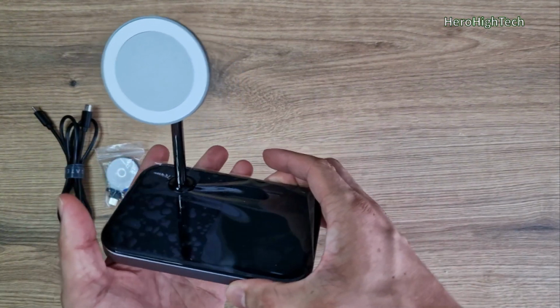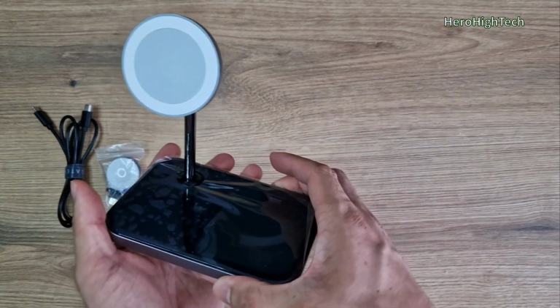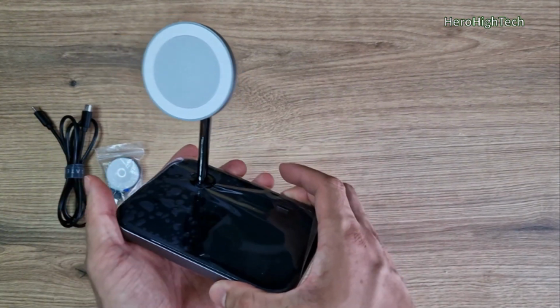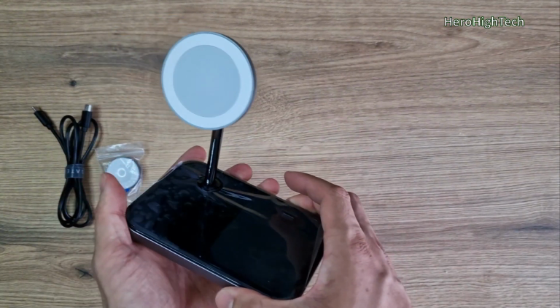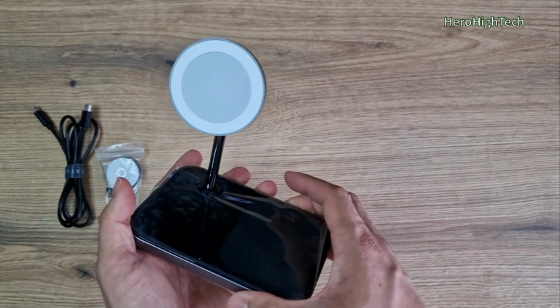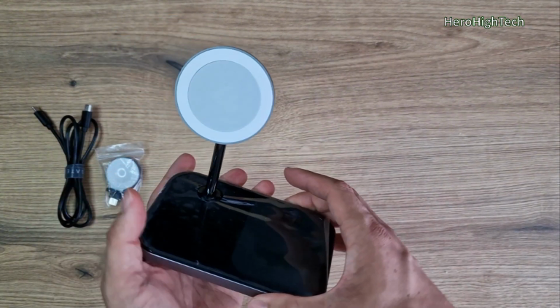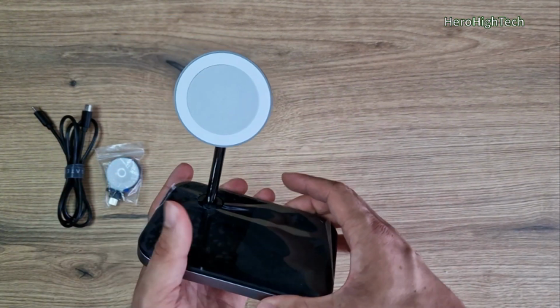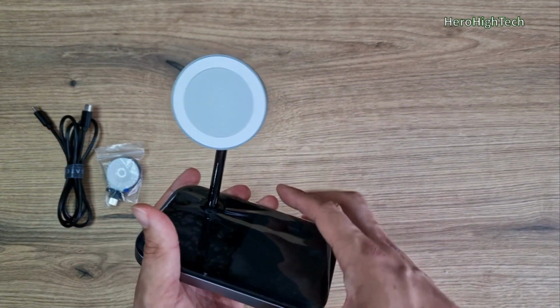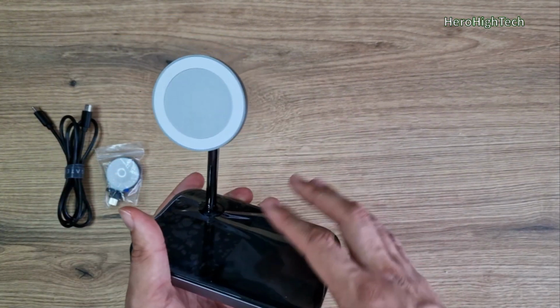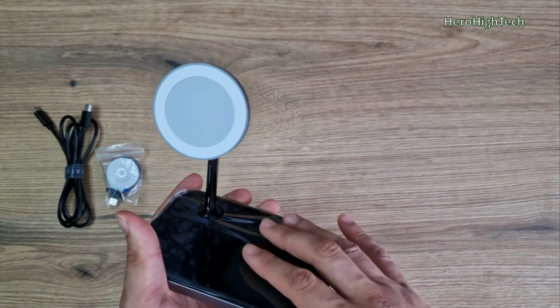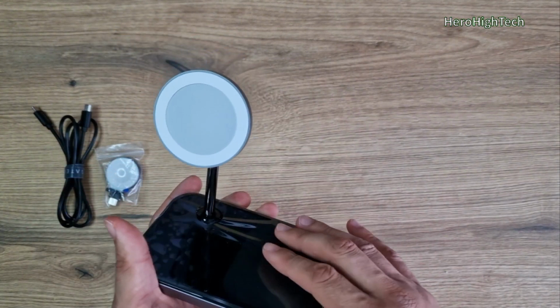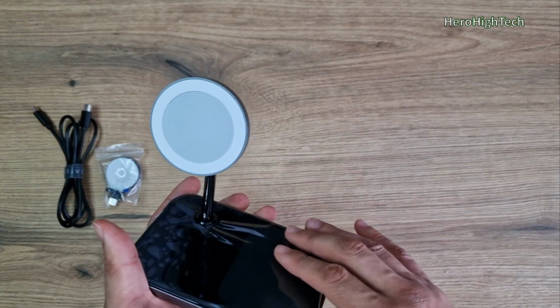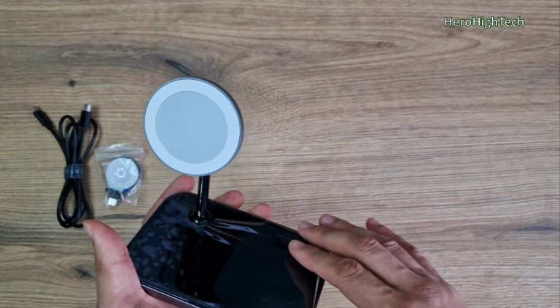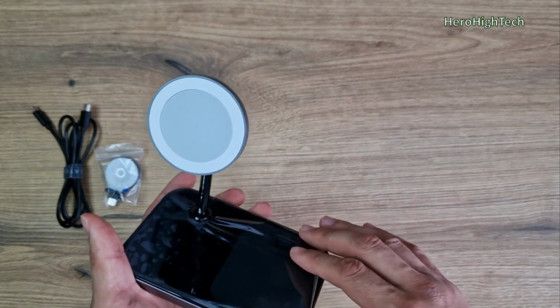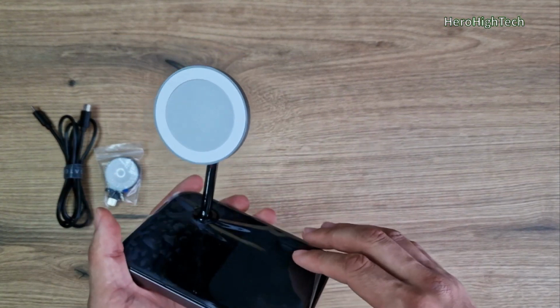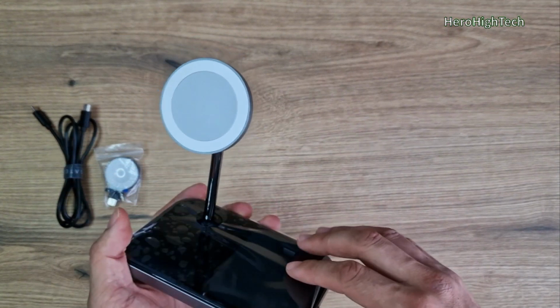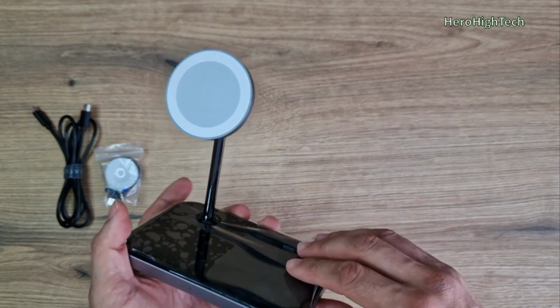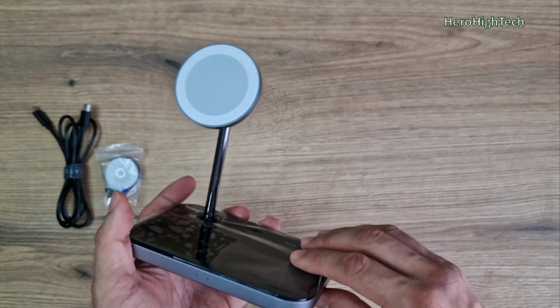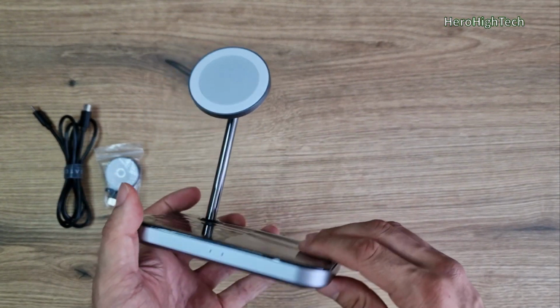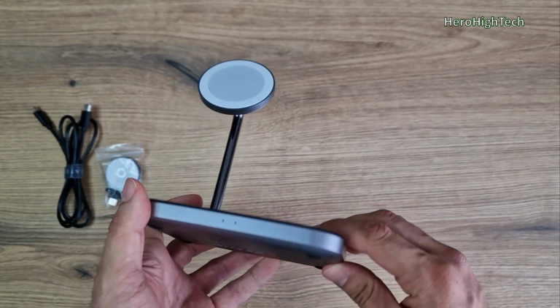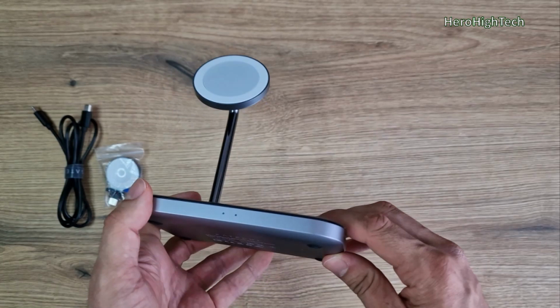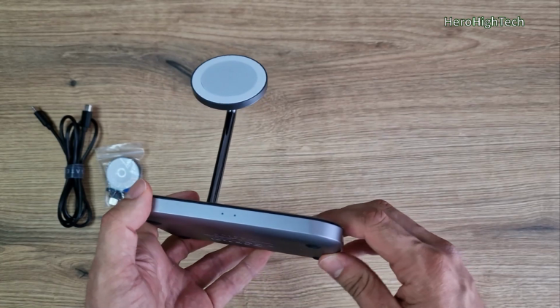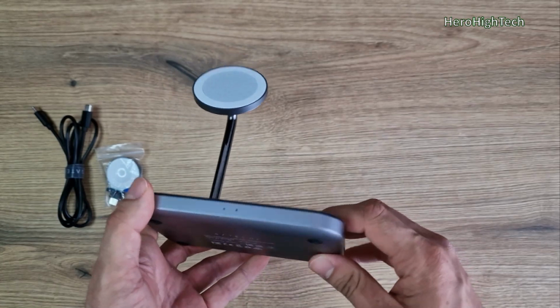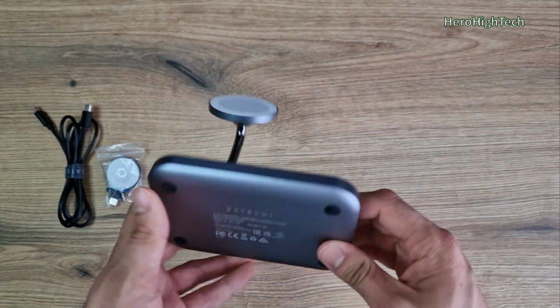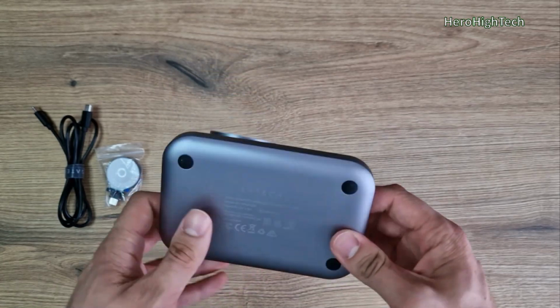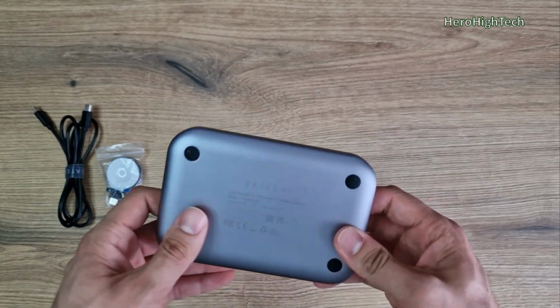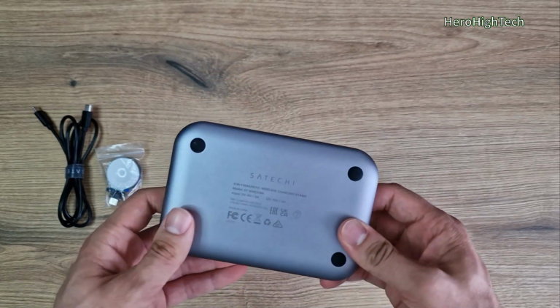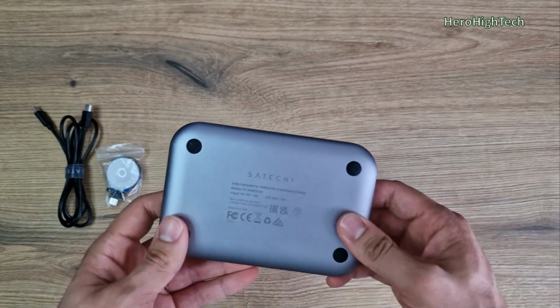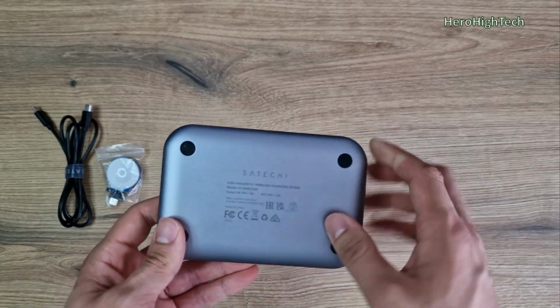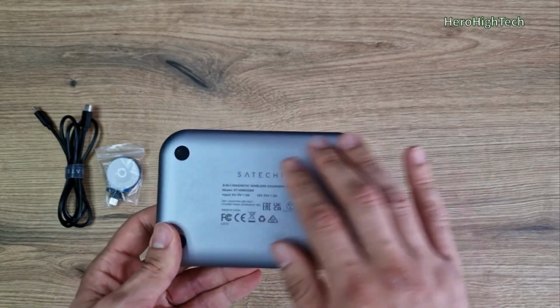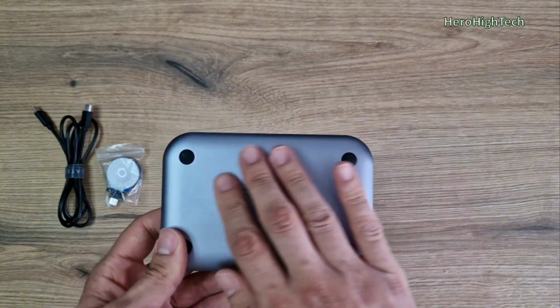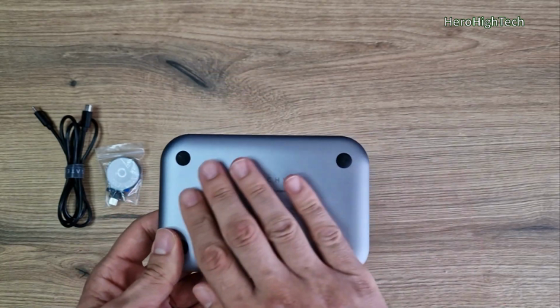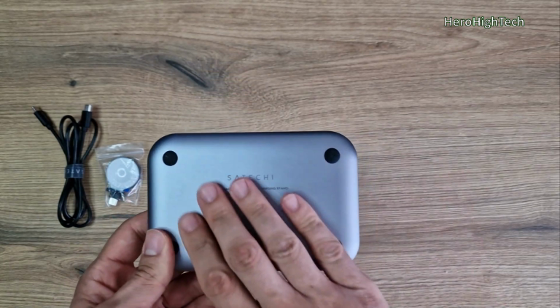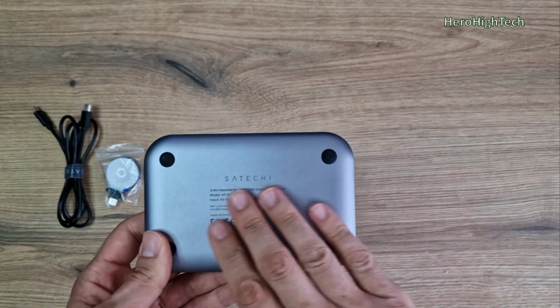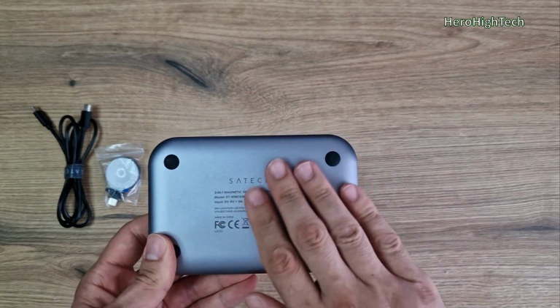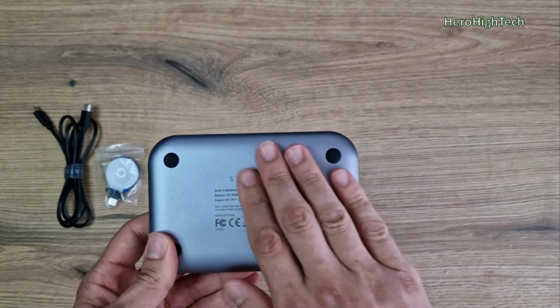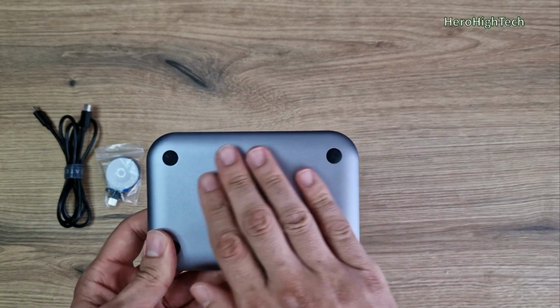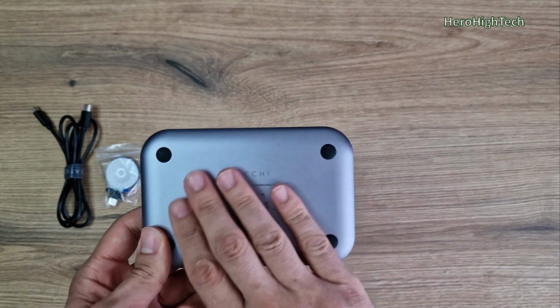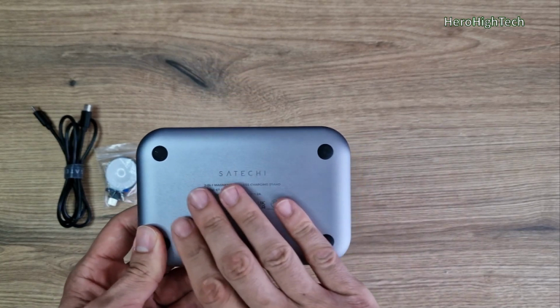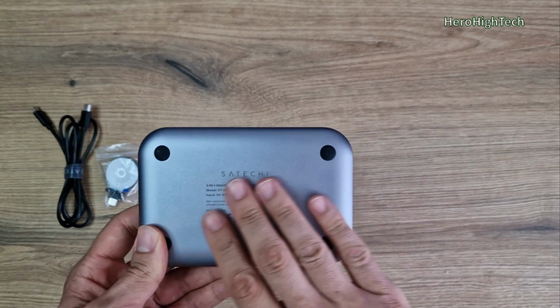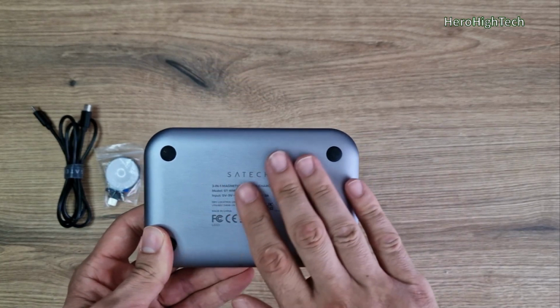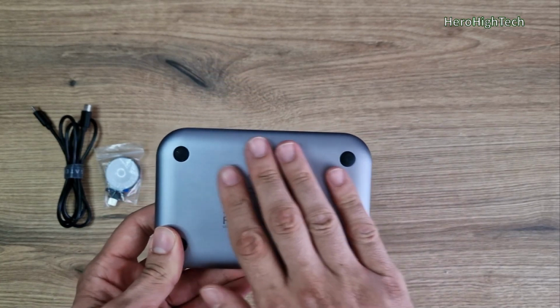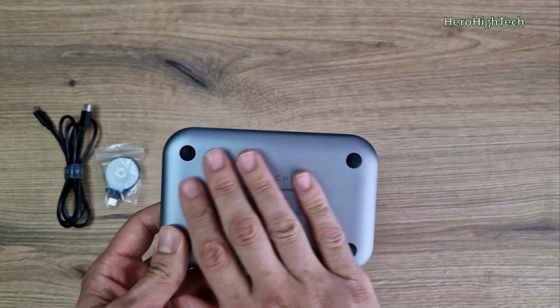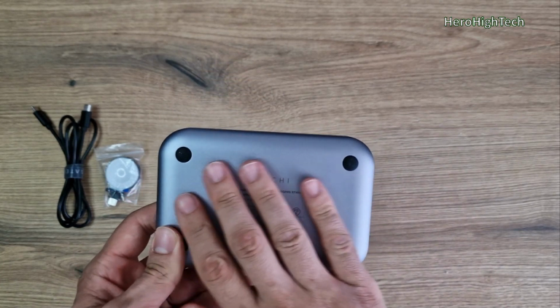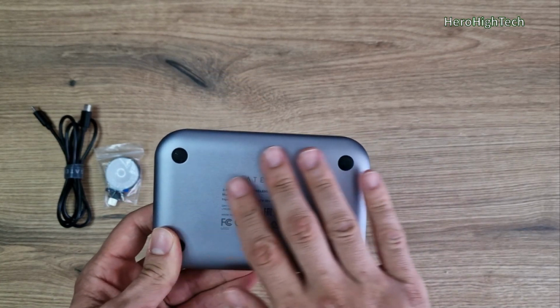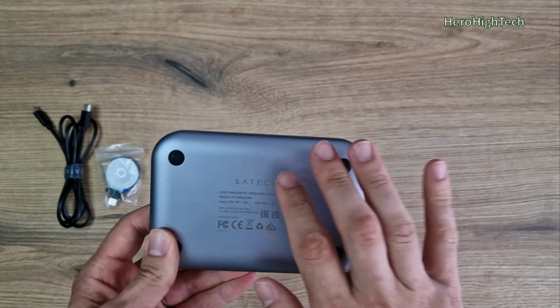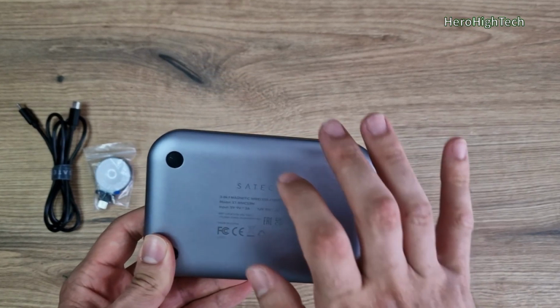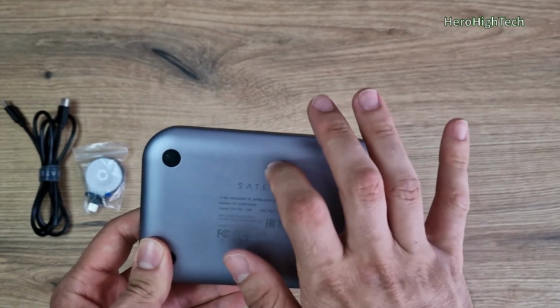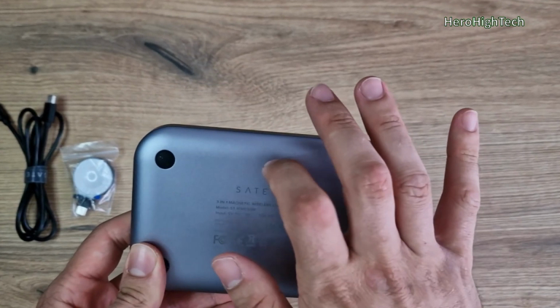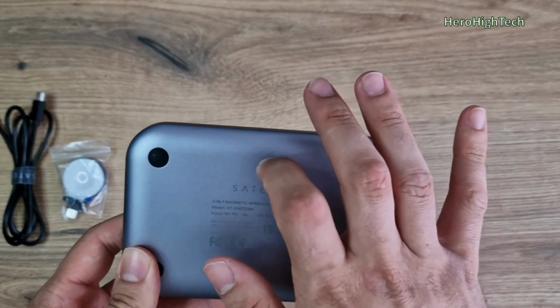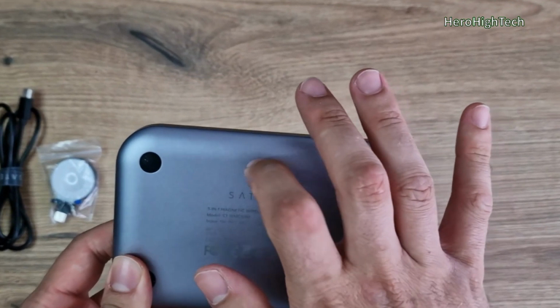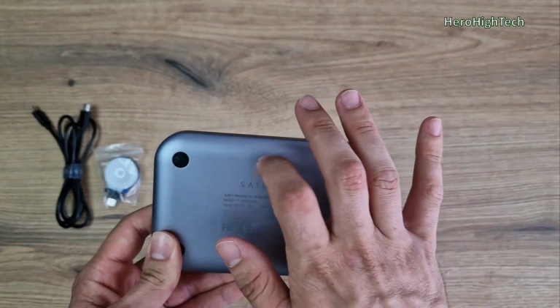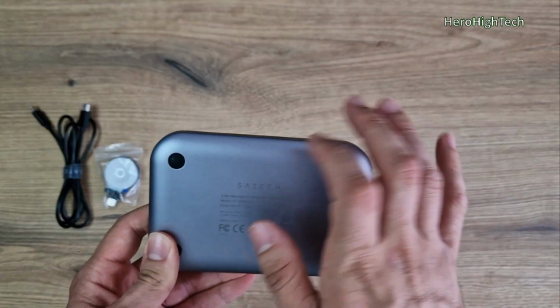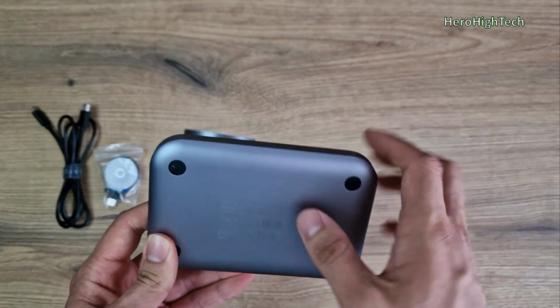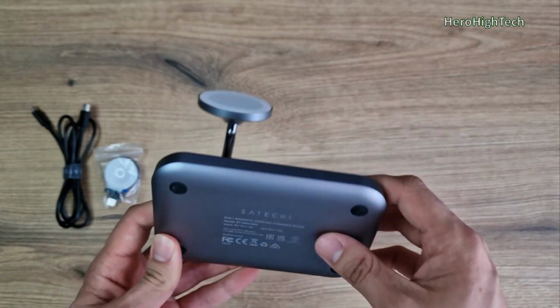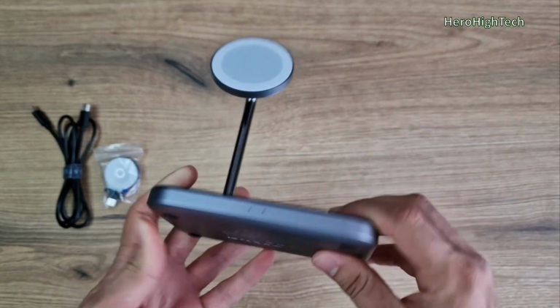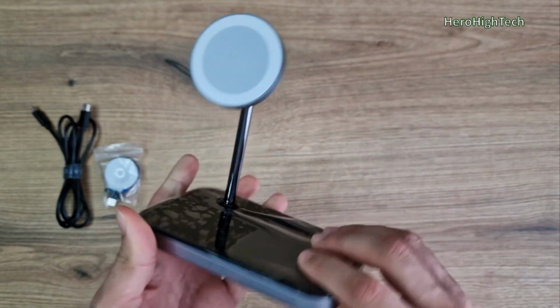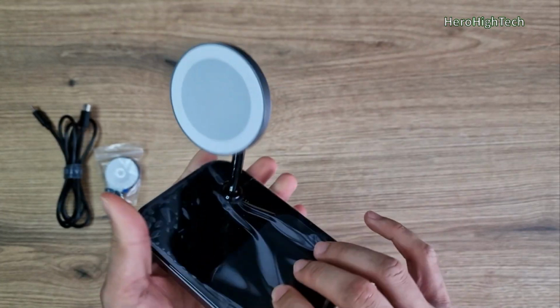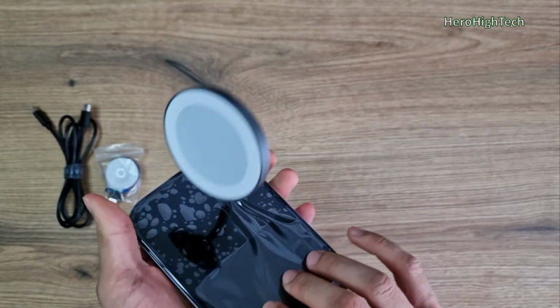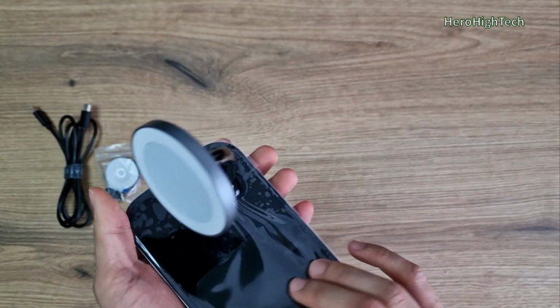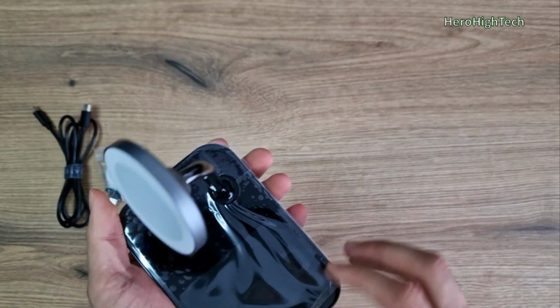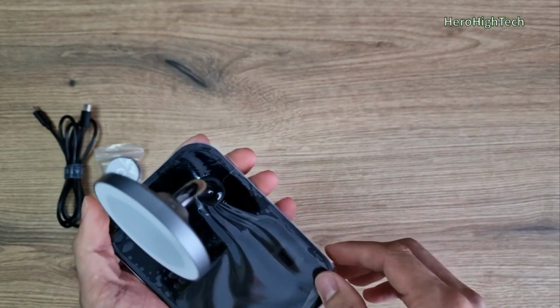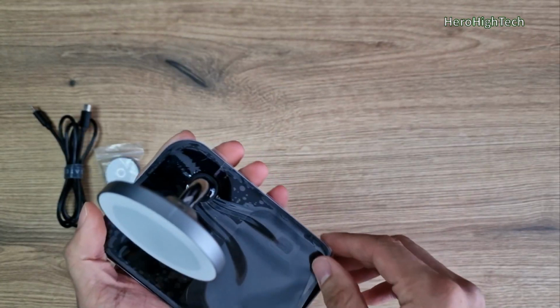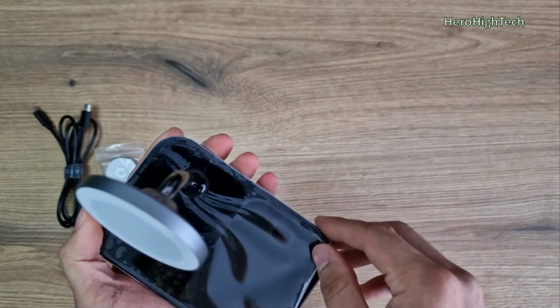And you have a wireless charger for your Apple Watch. Personally, I really love this design. It's limited plastic, I think. Yes, it's plastic.